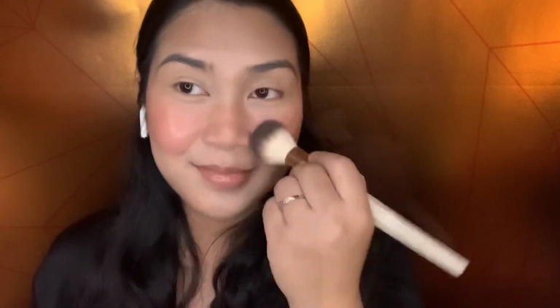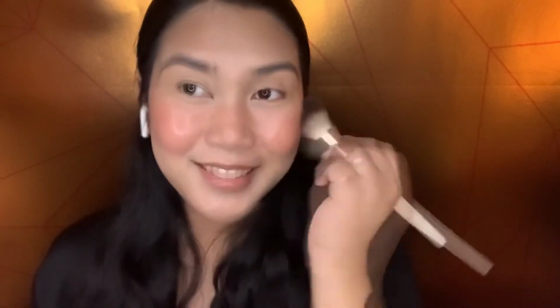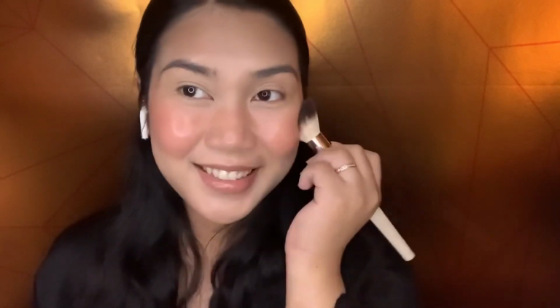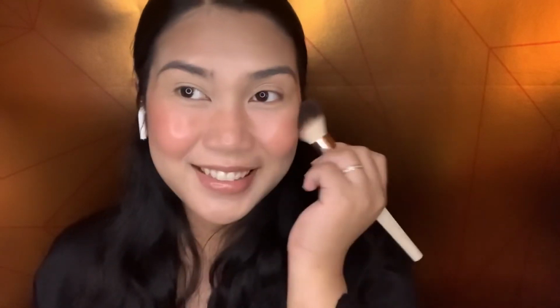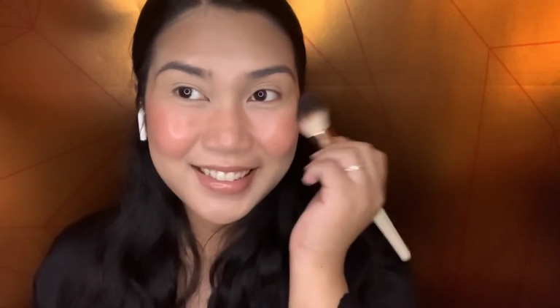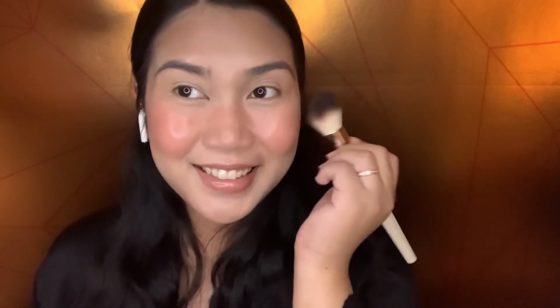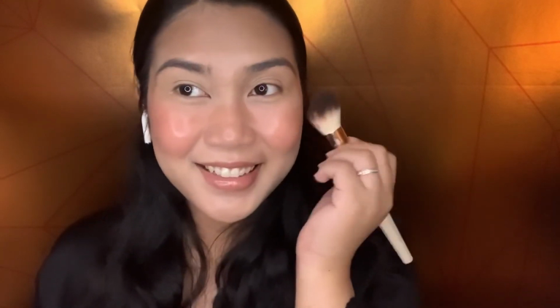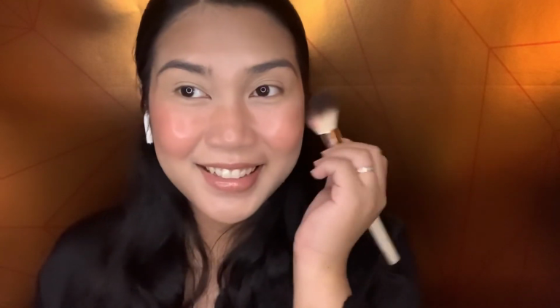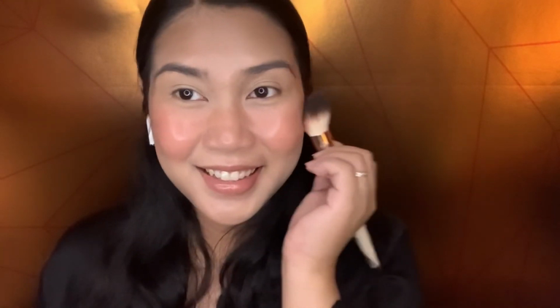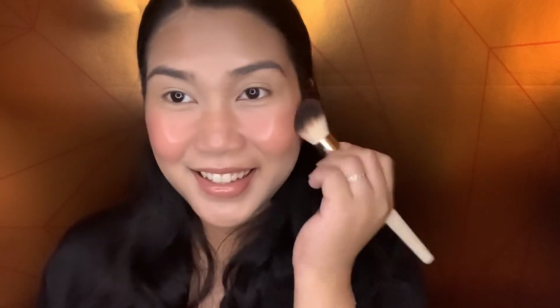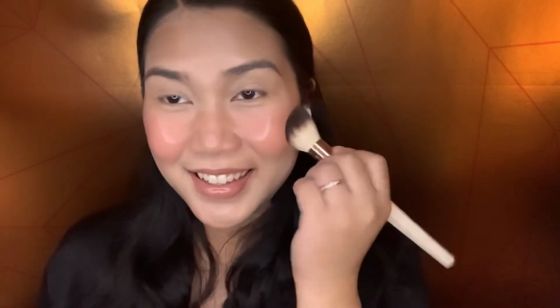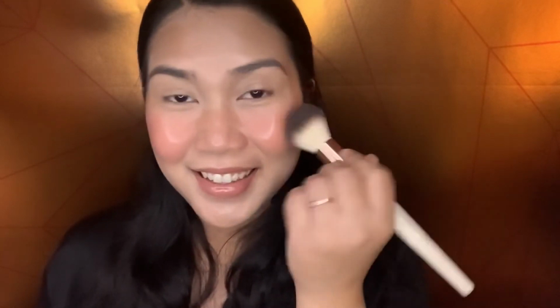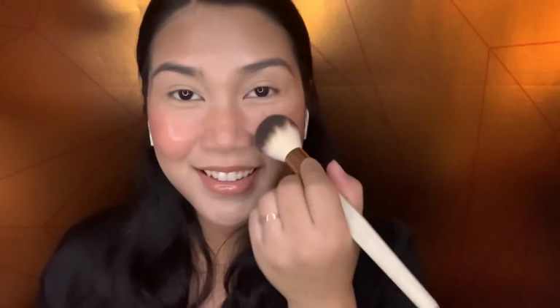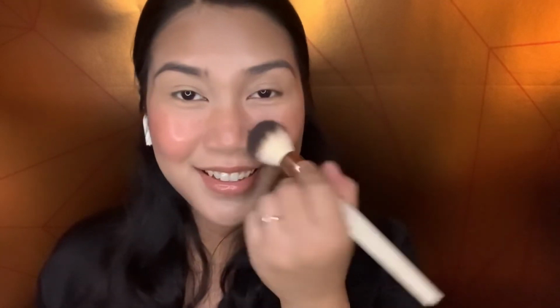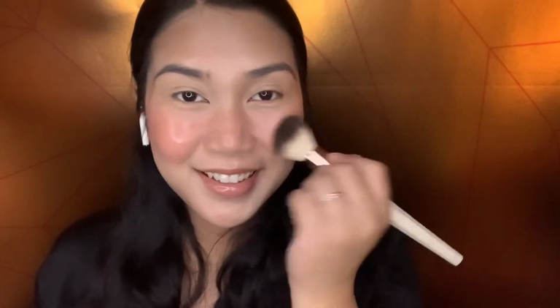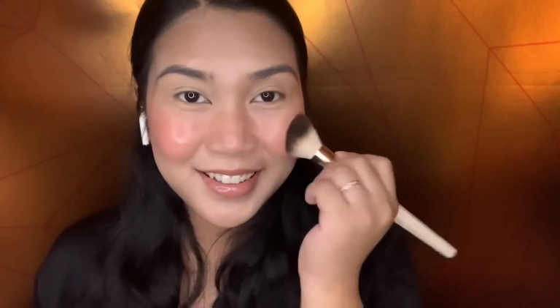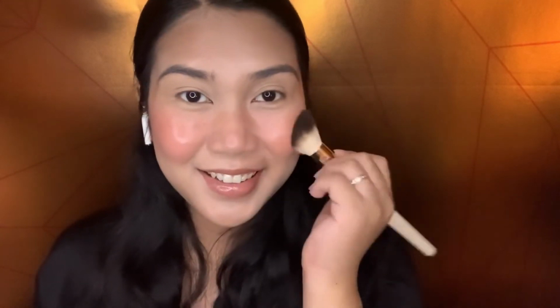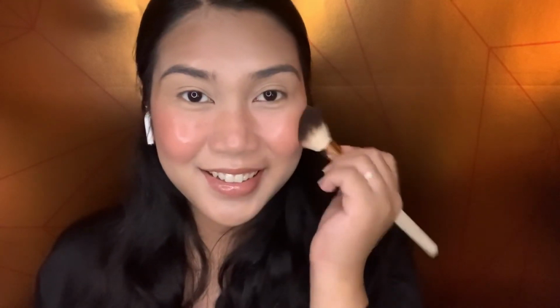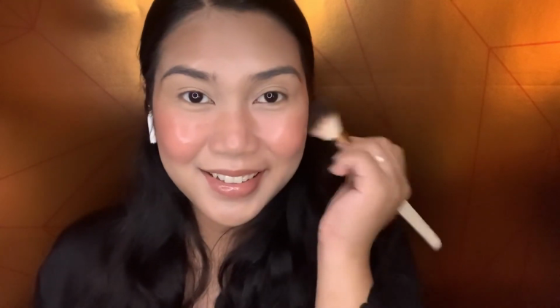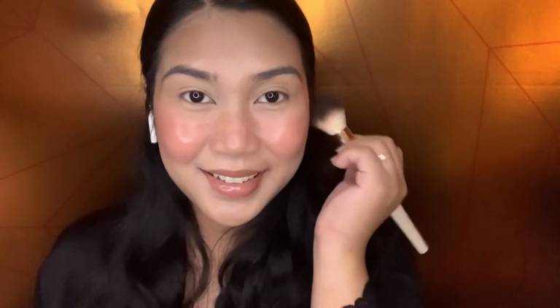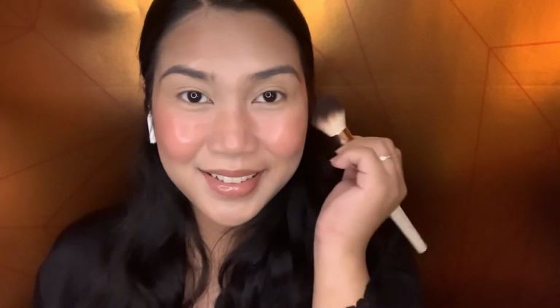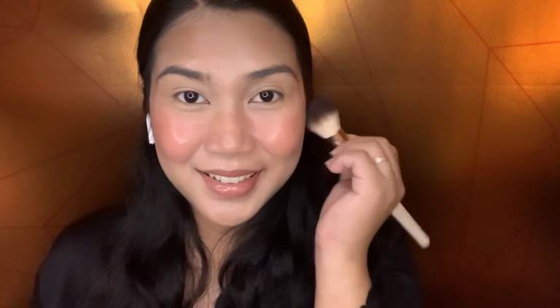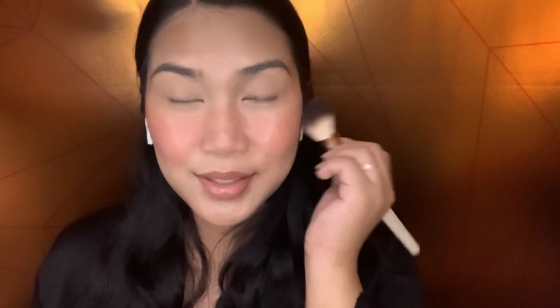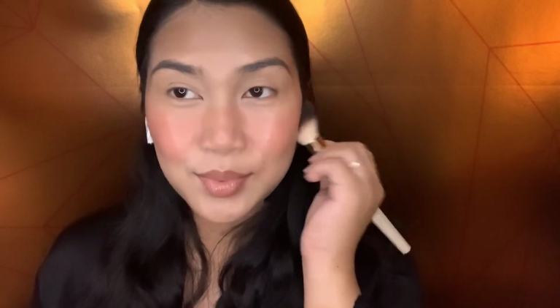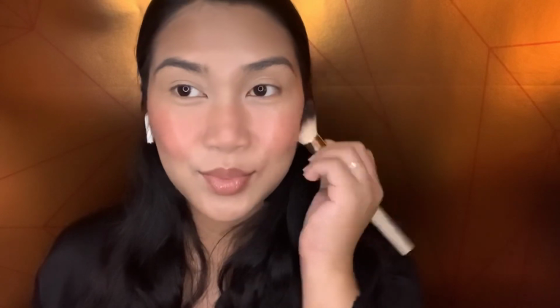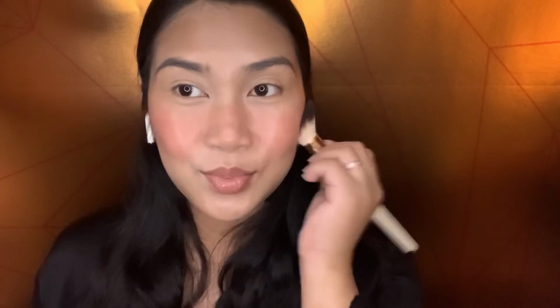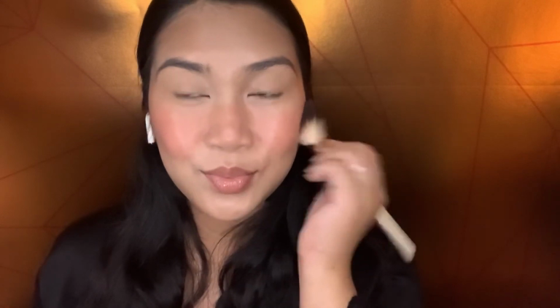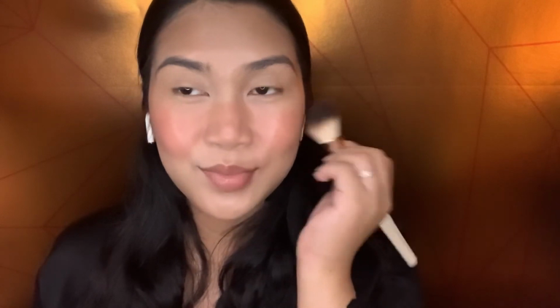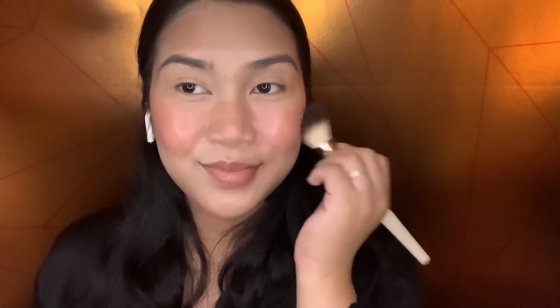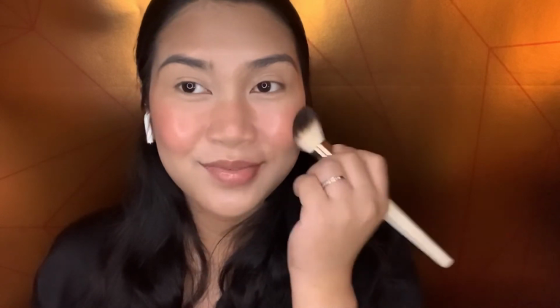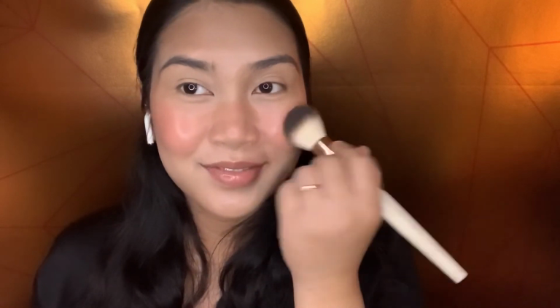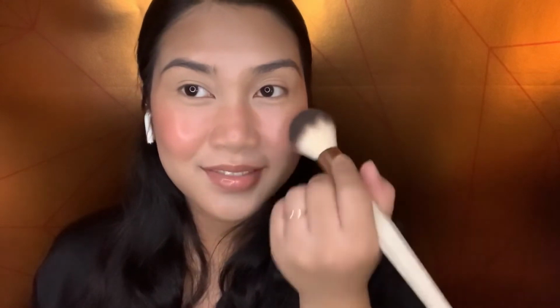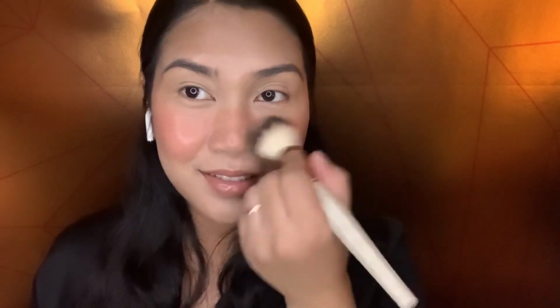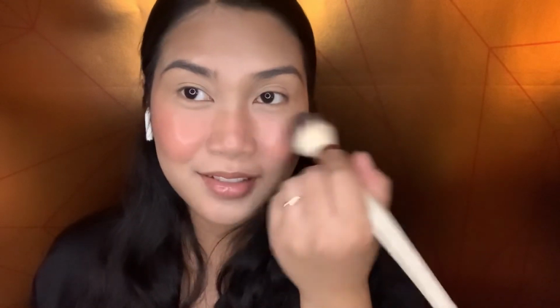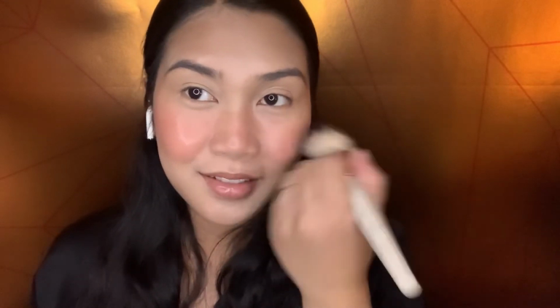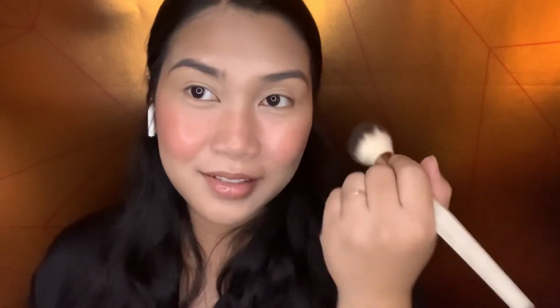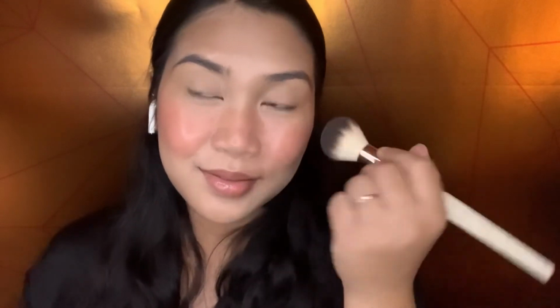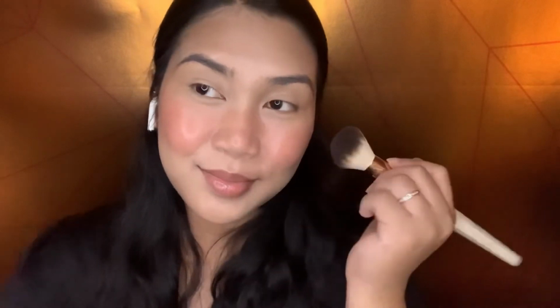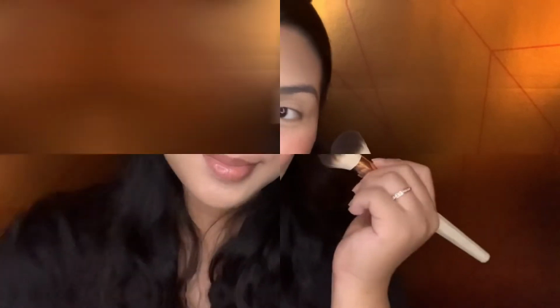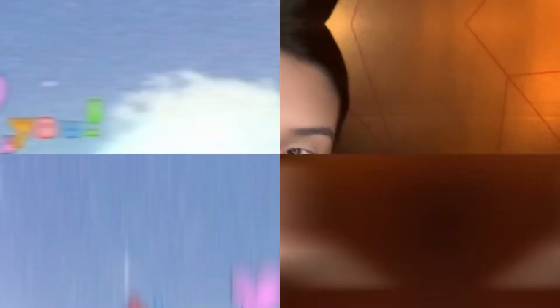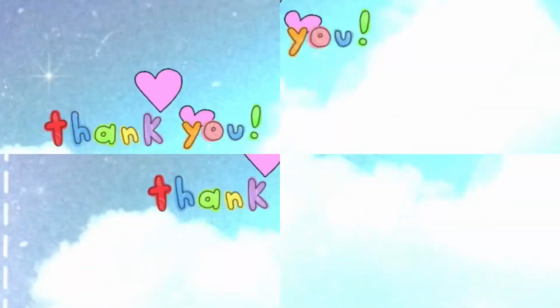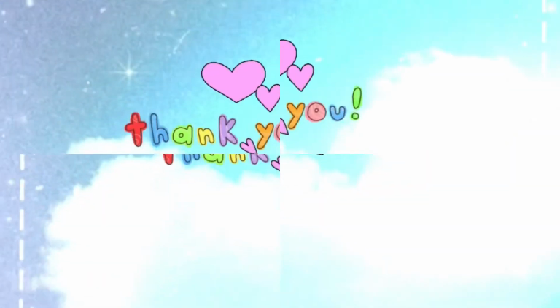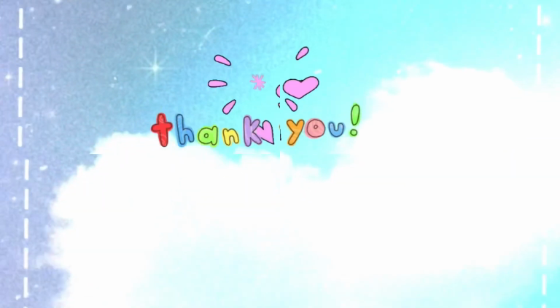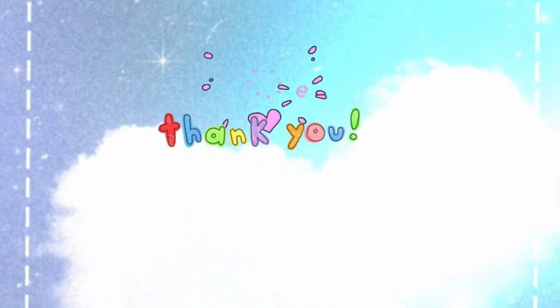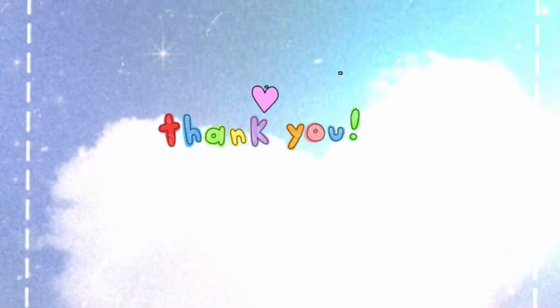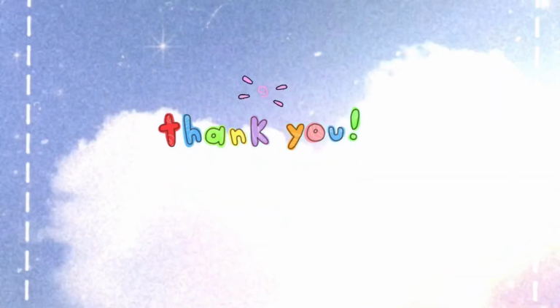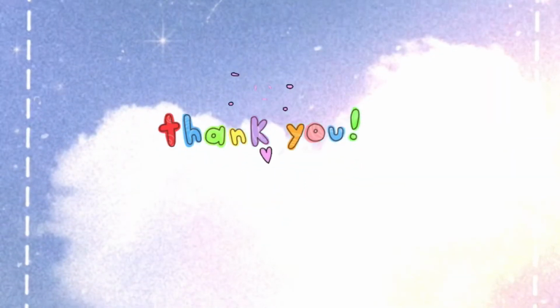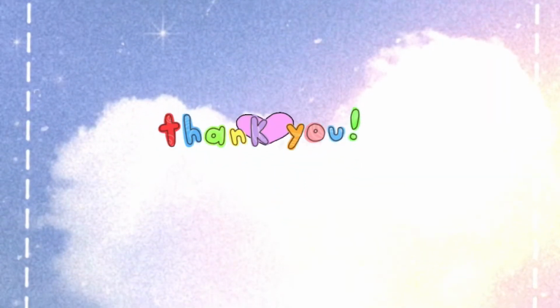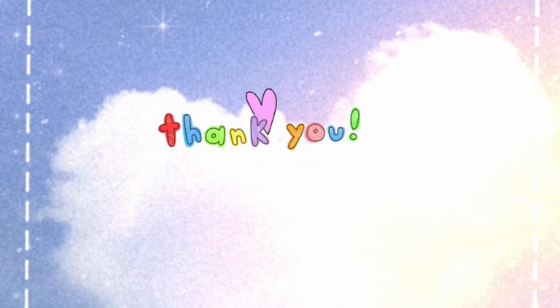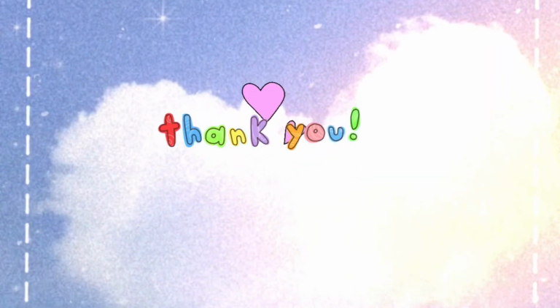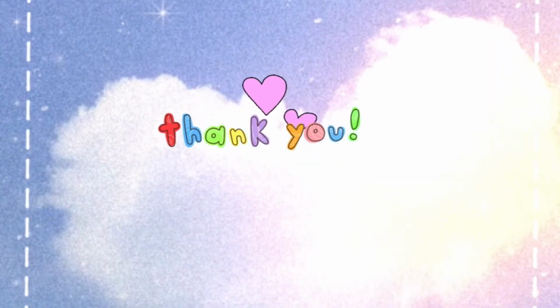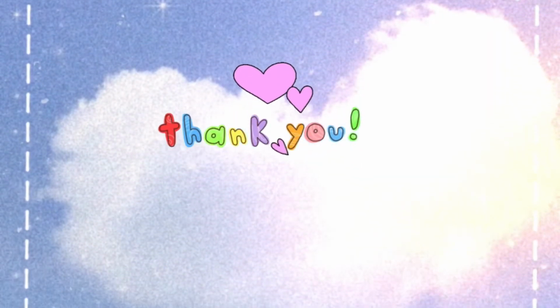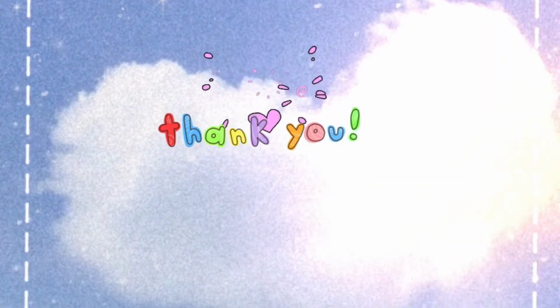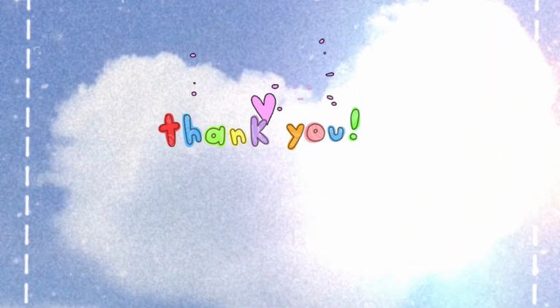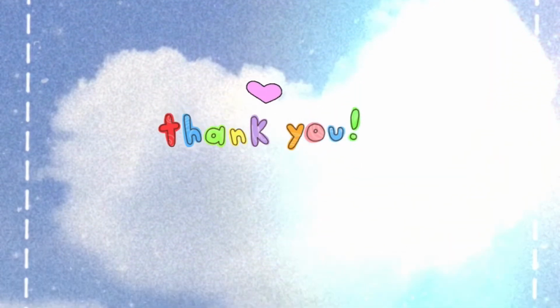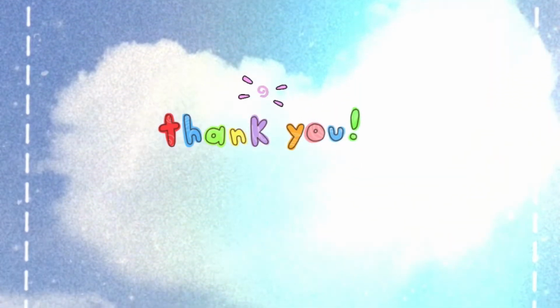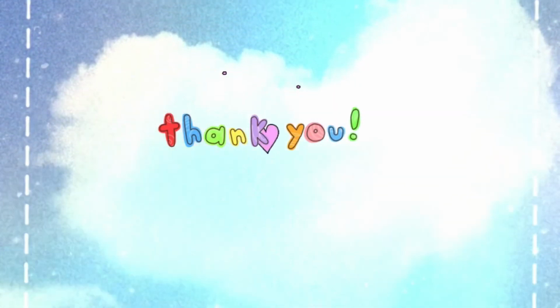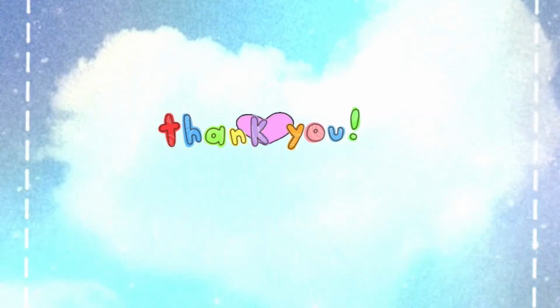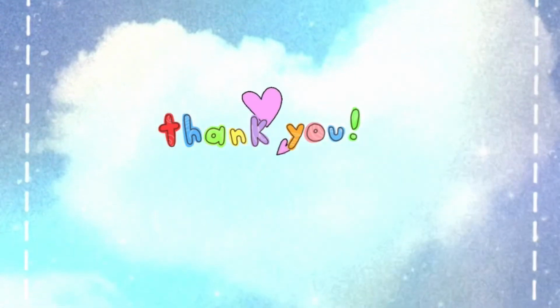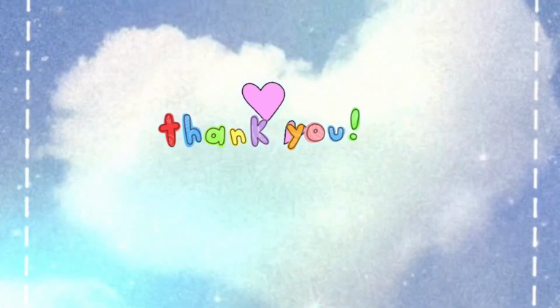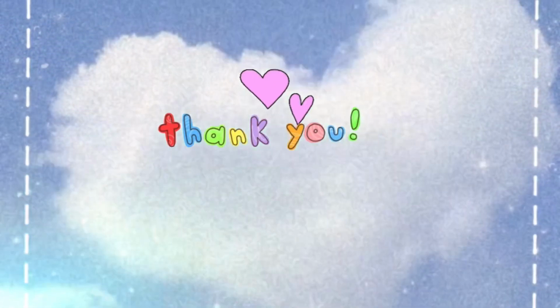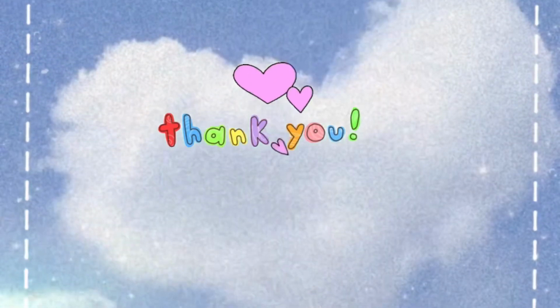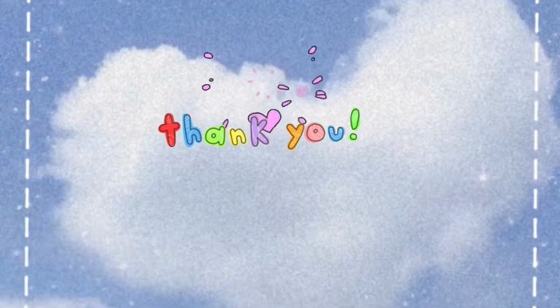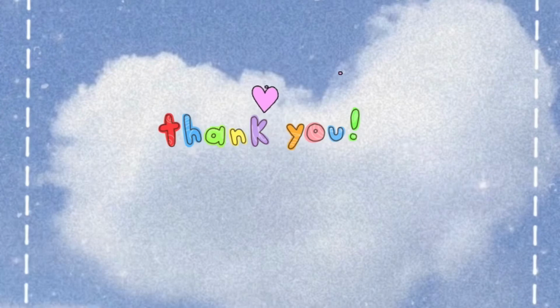And that's it for now. See you guys in my next video, bye!